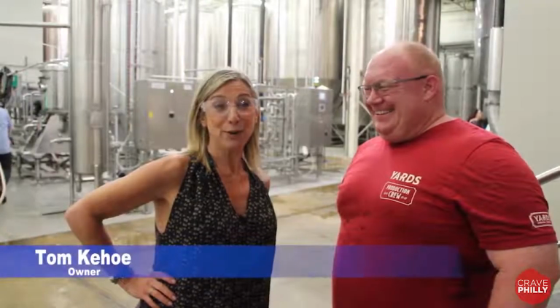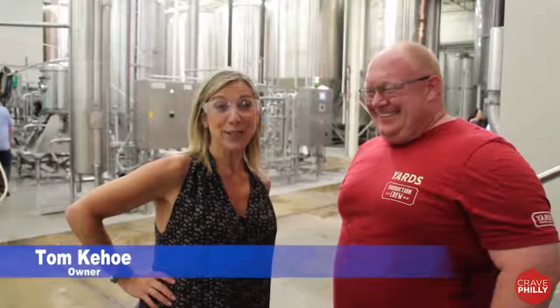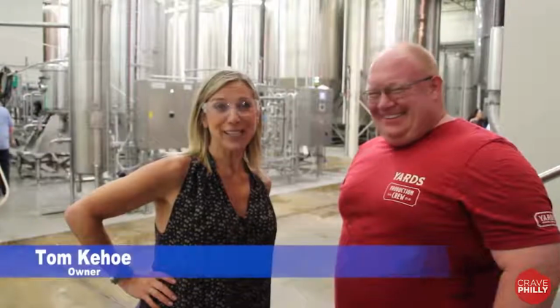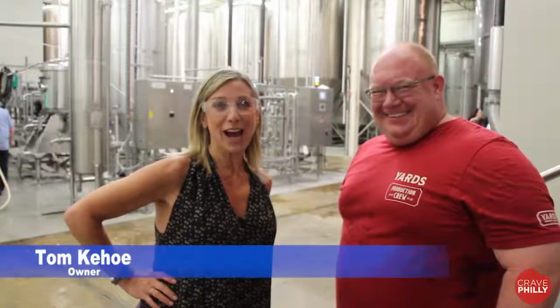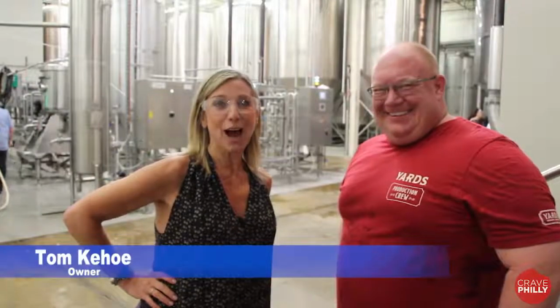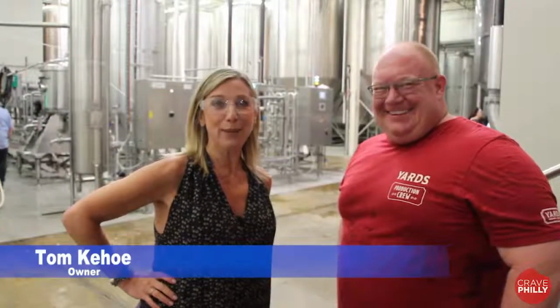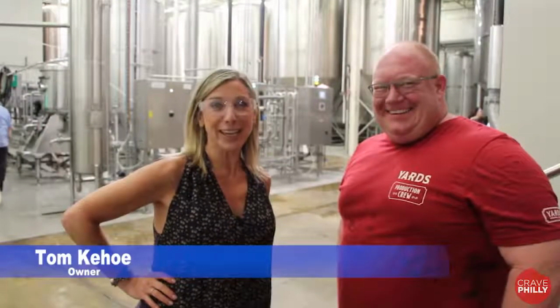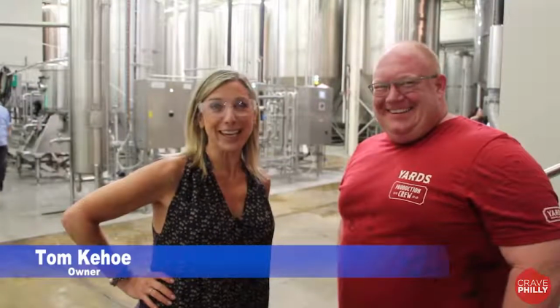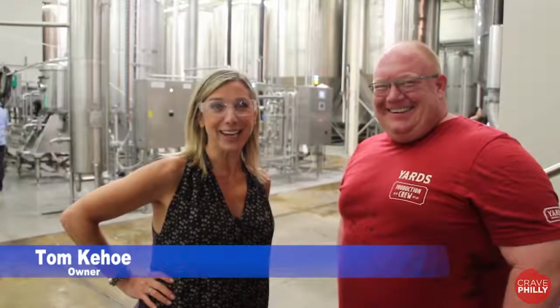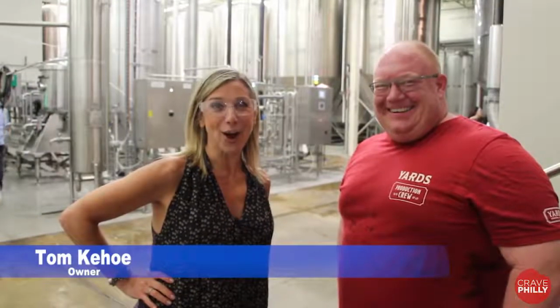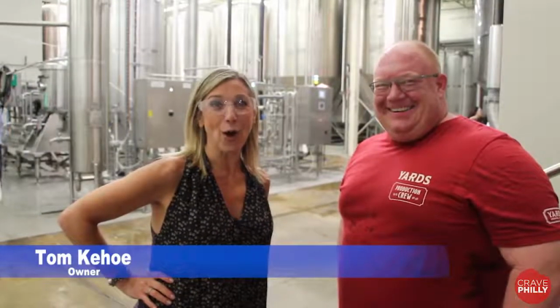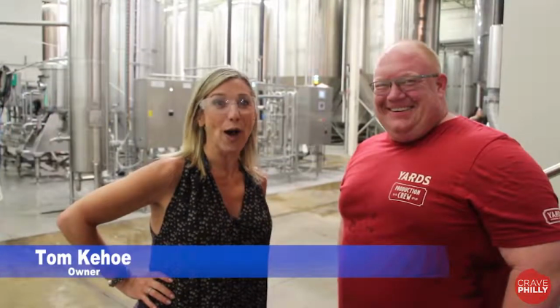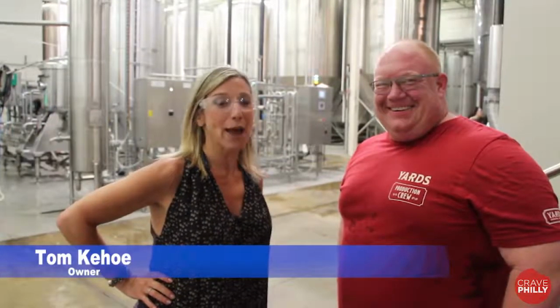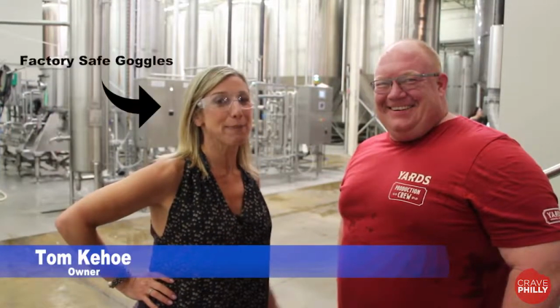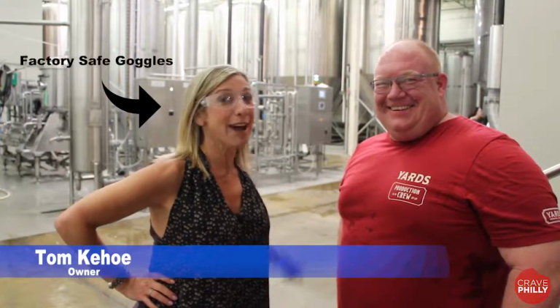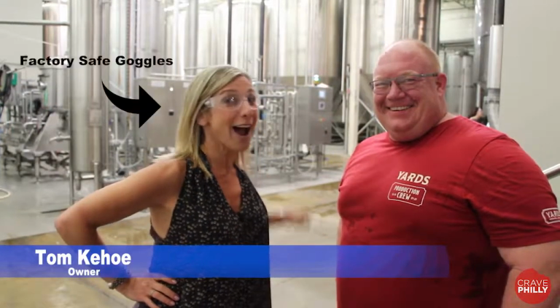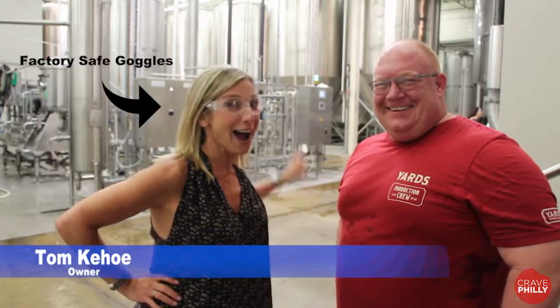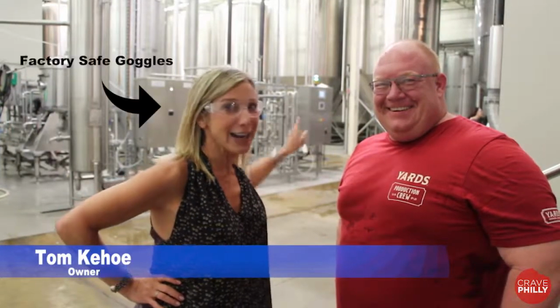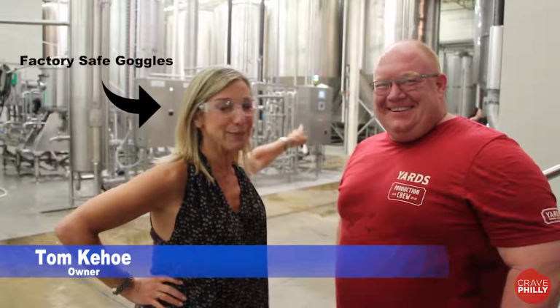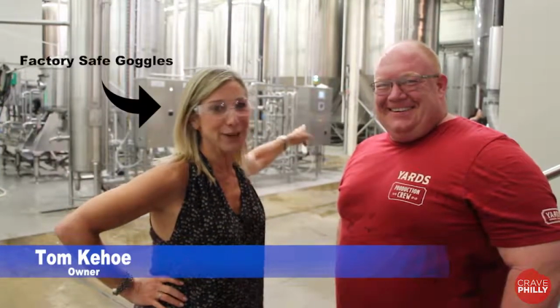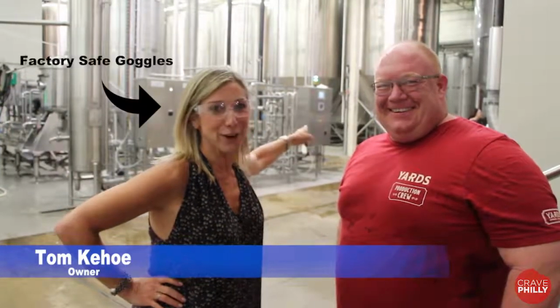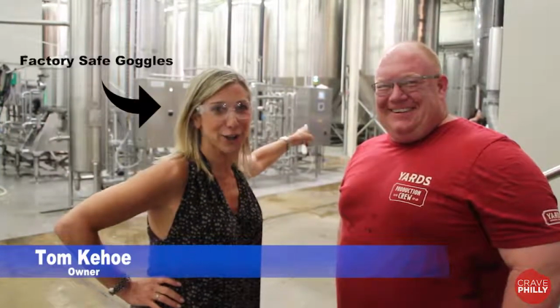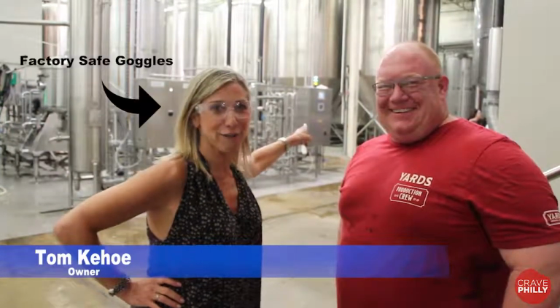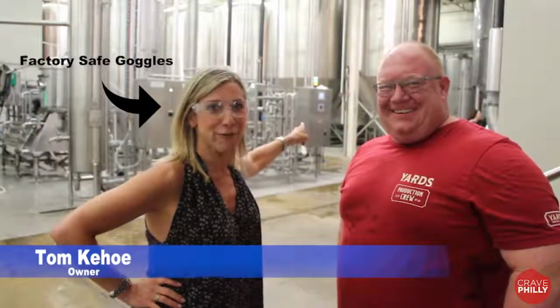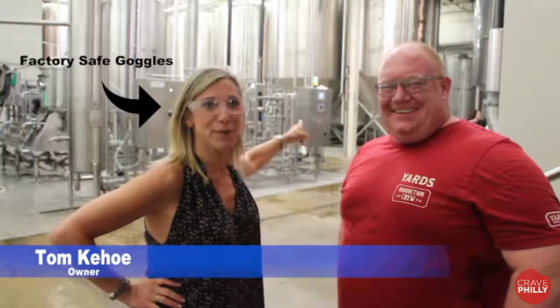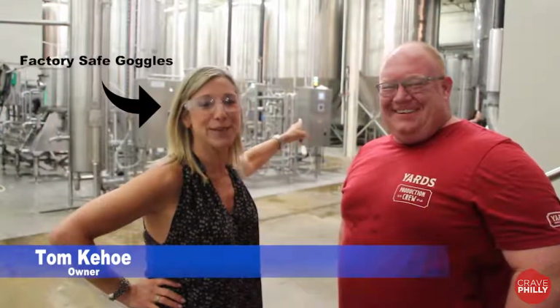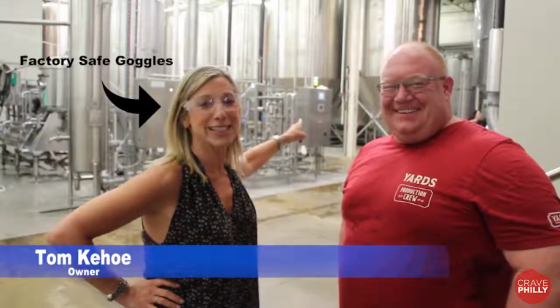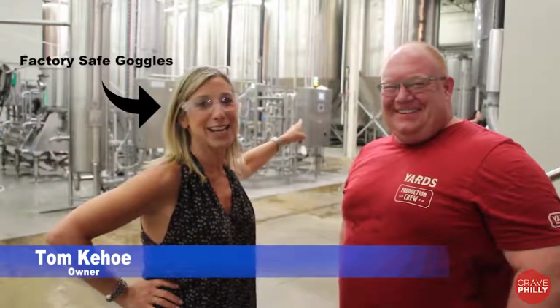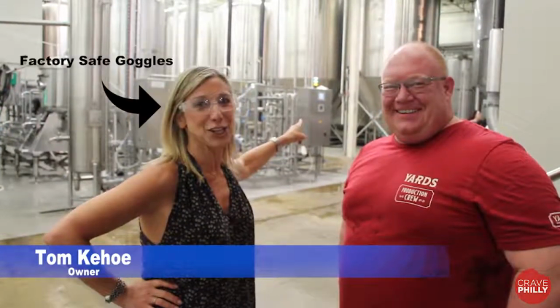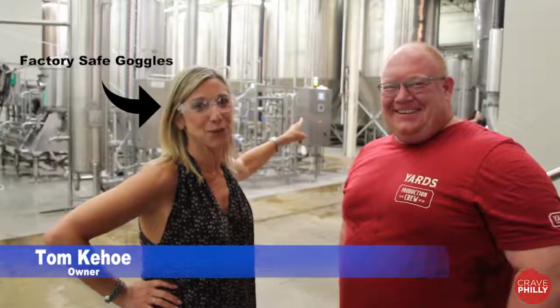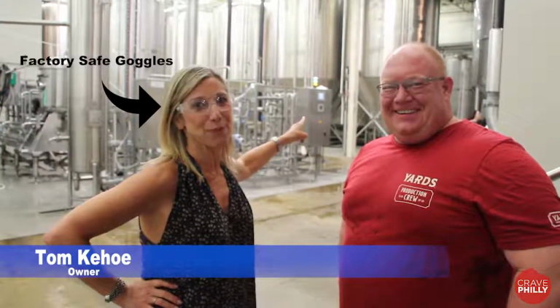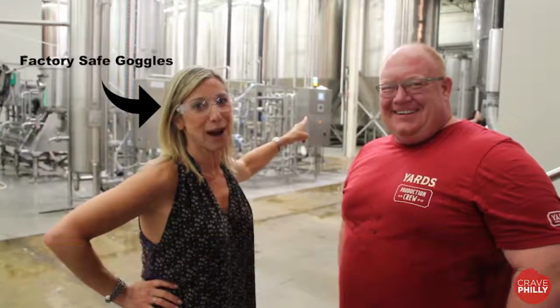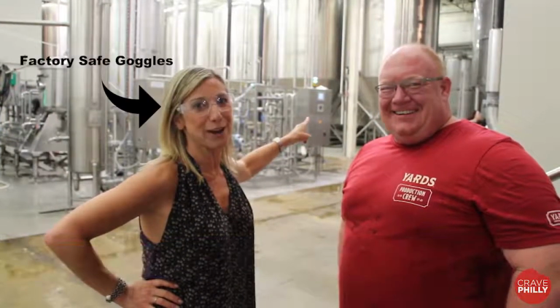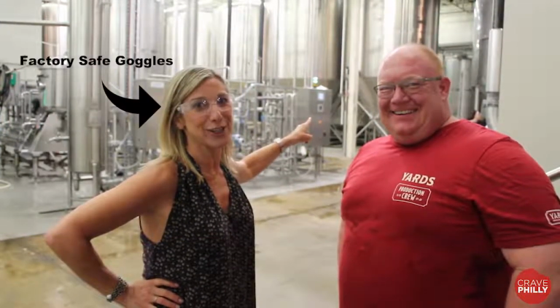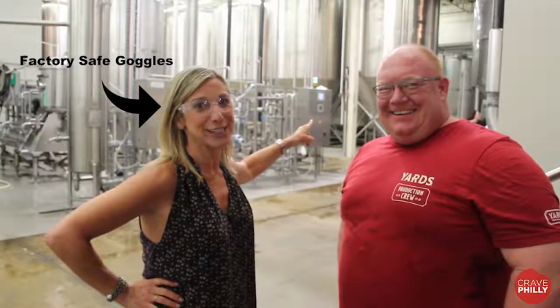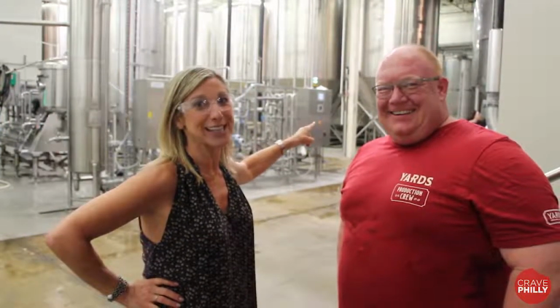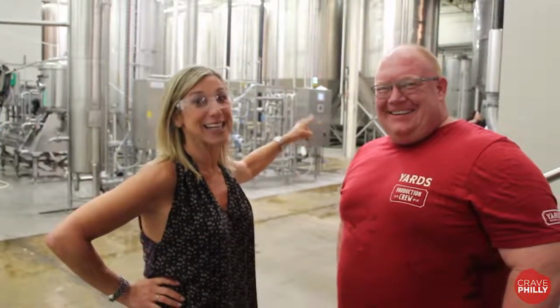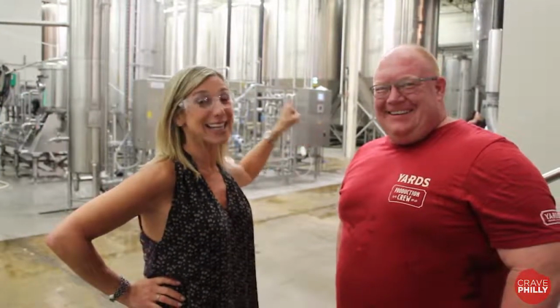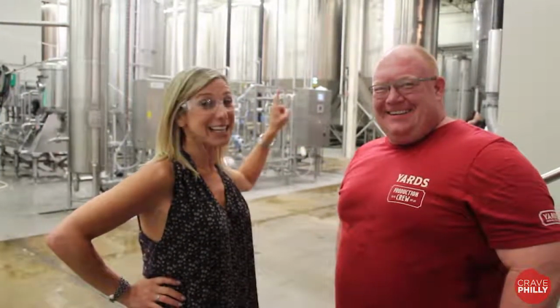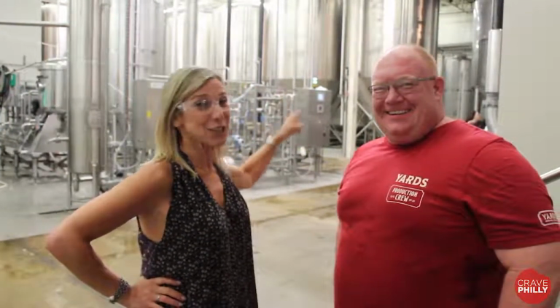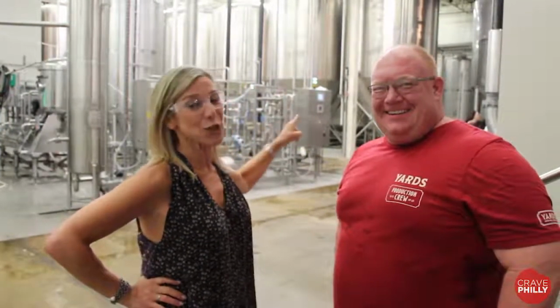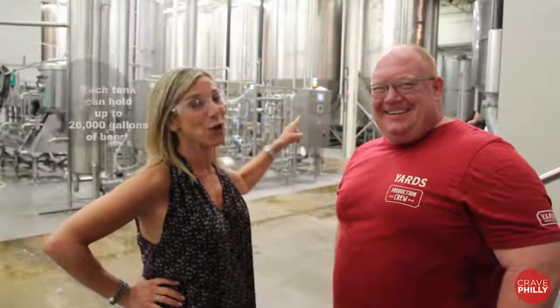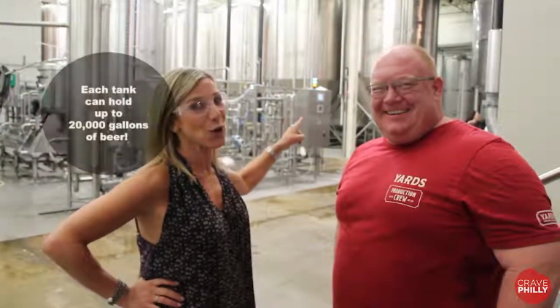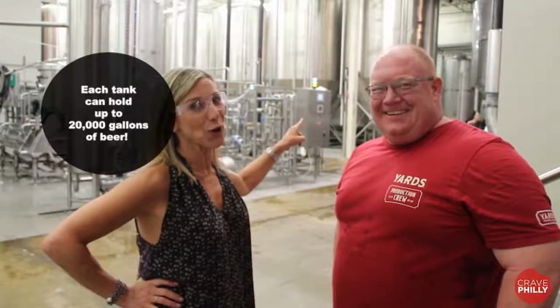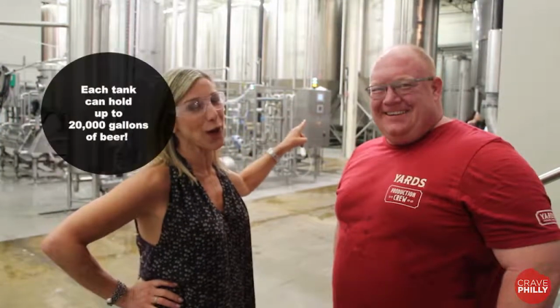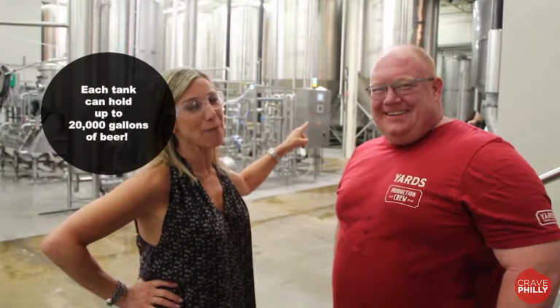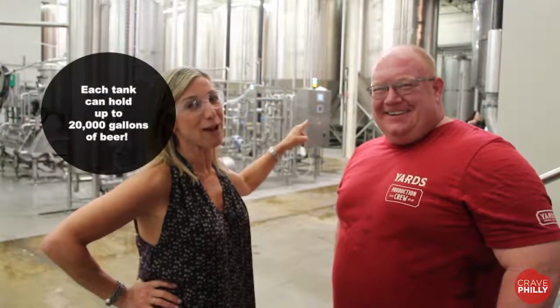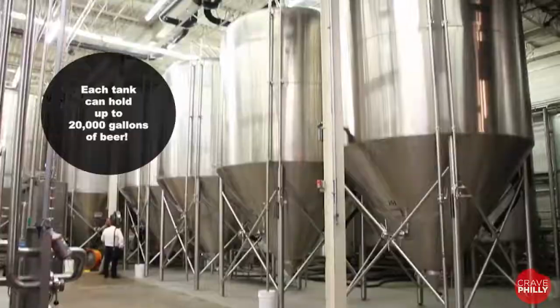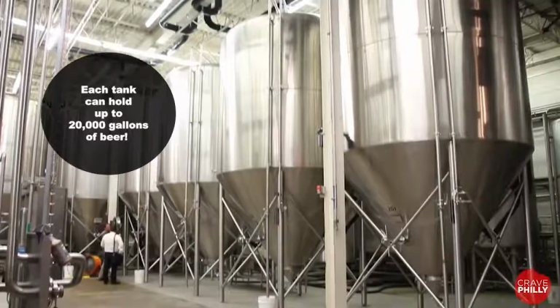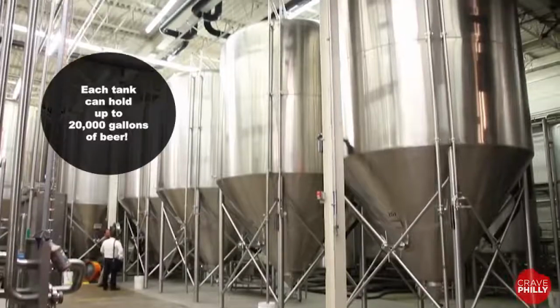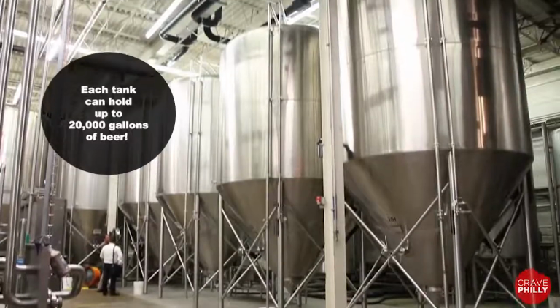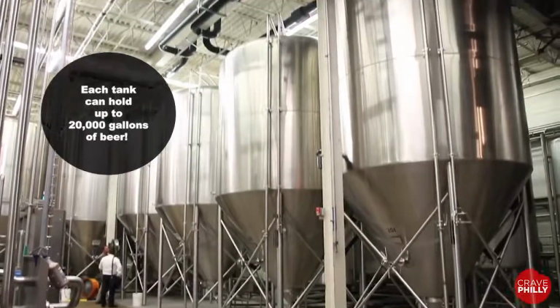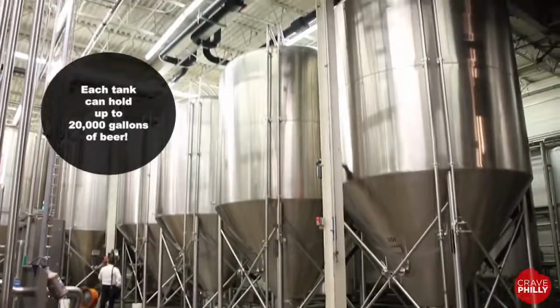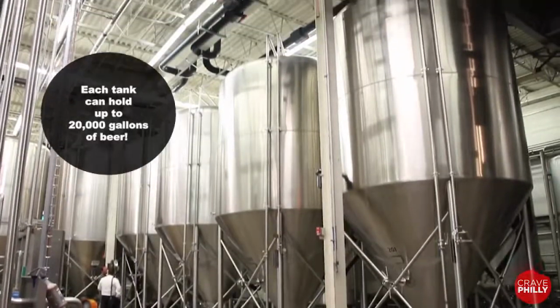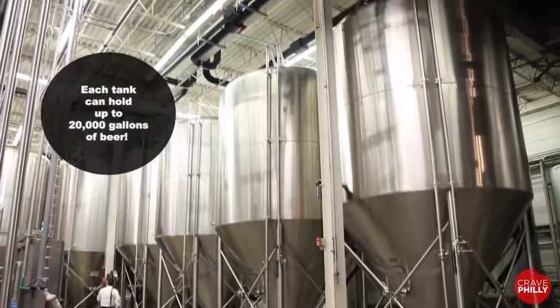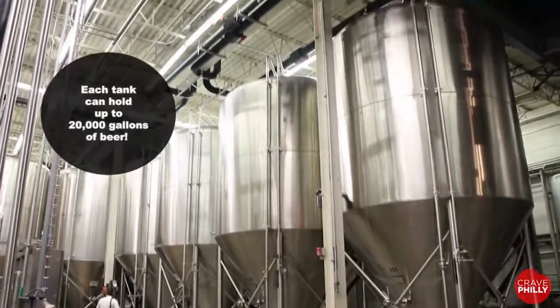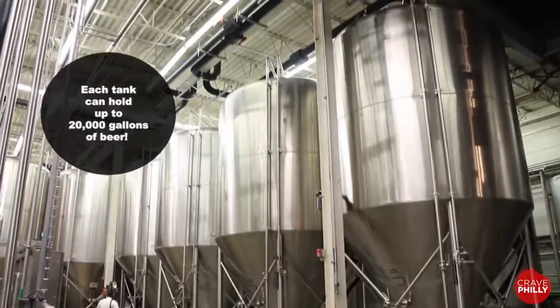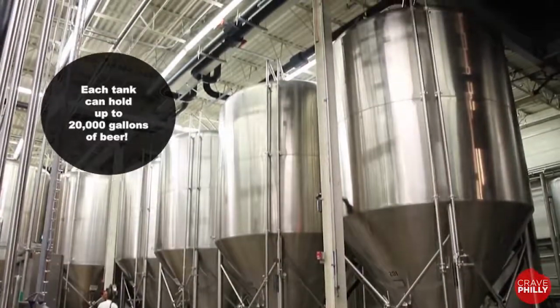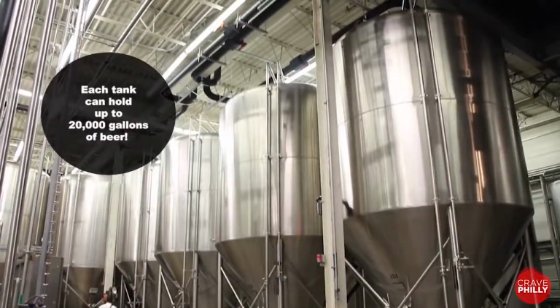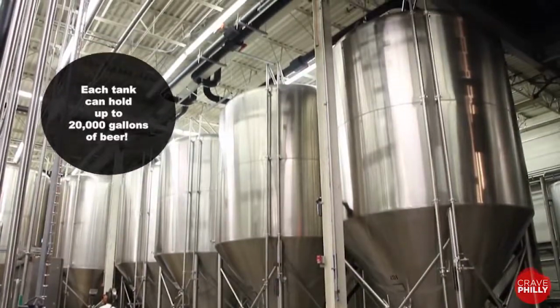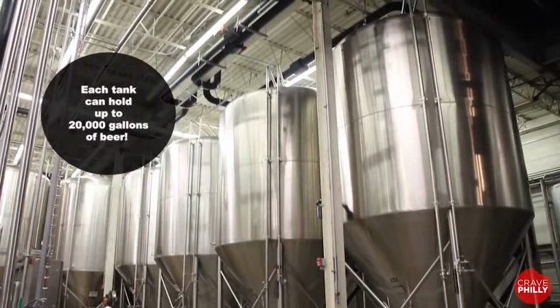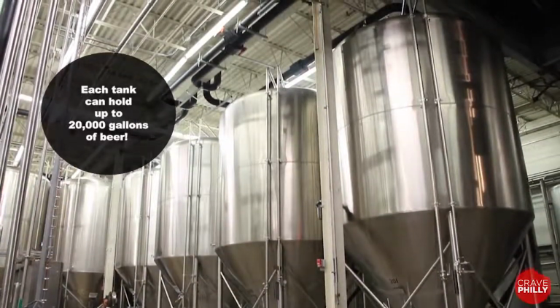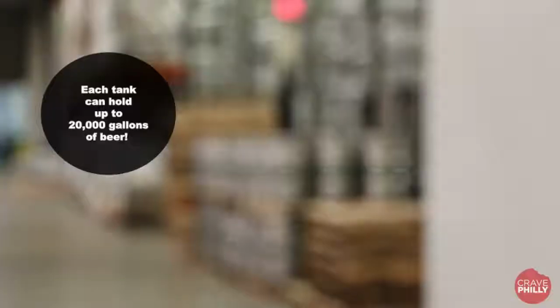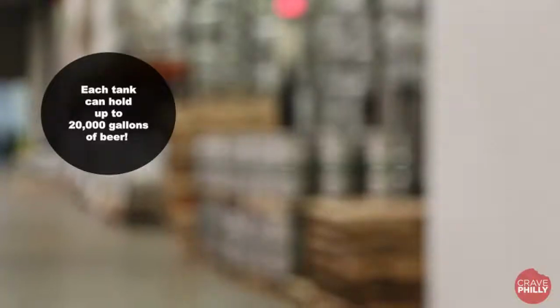I'm here with Tom Kehoe, and behind me are the fermentation barrels that each hold about 400 kegs of brew.